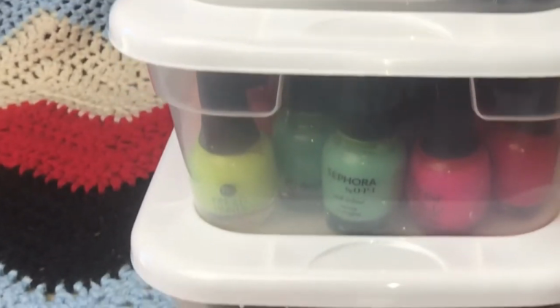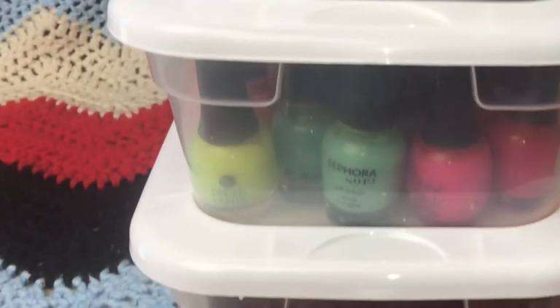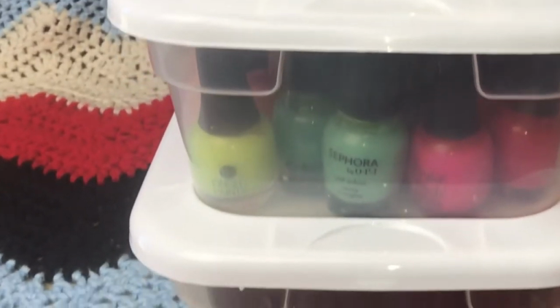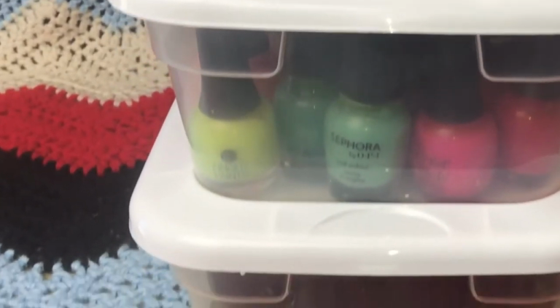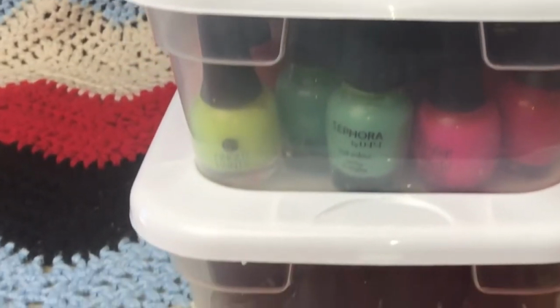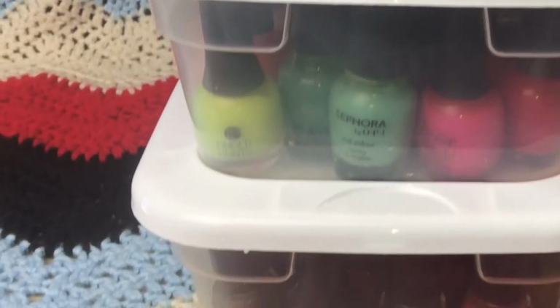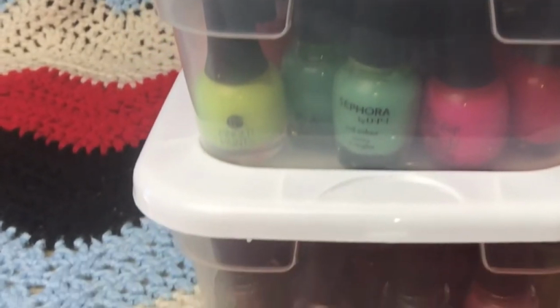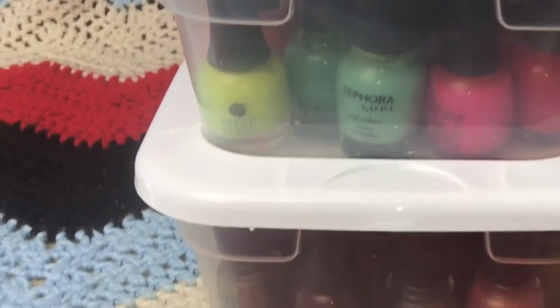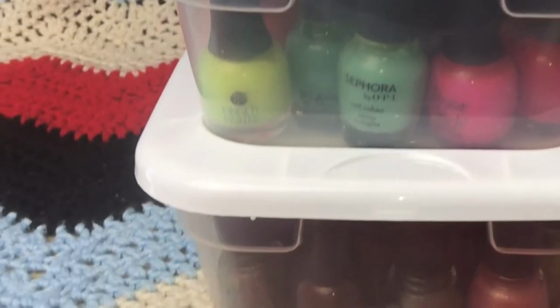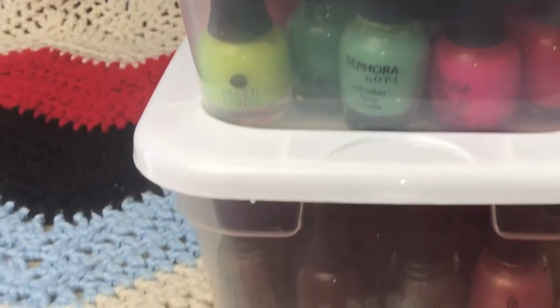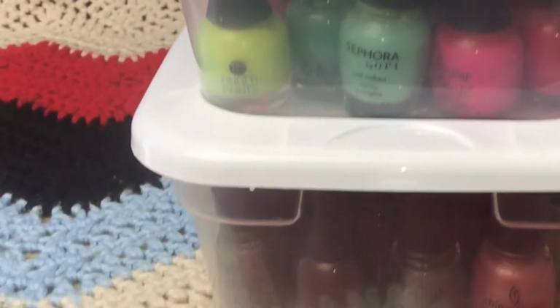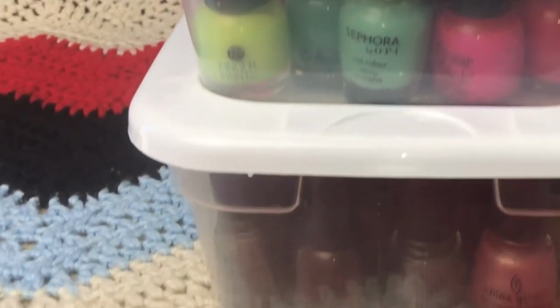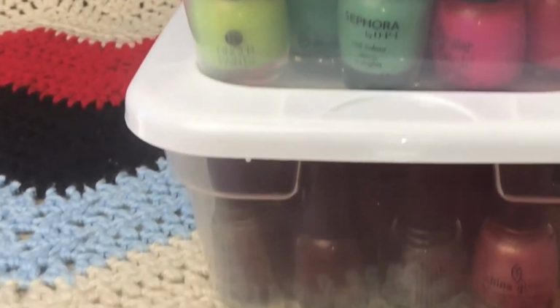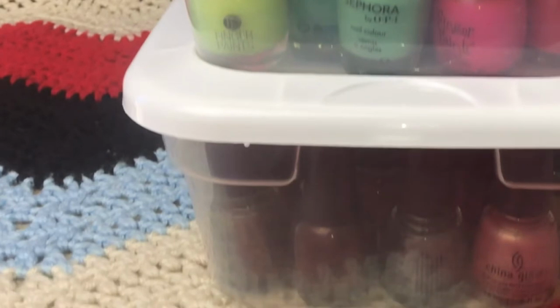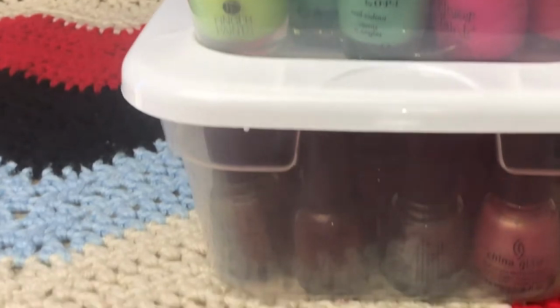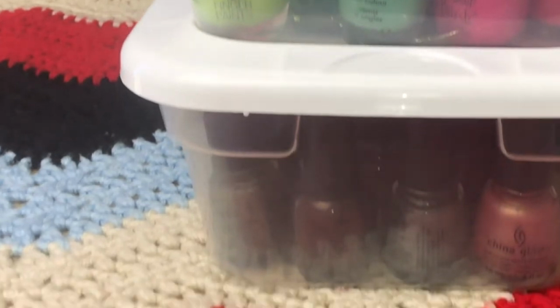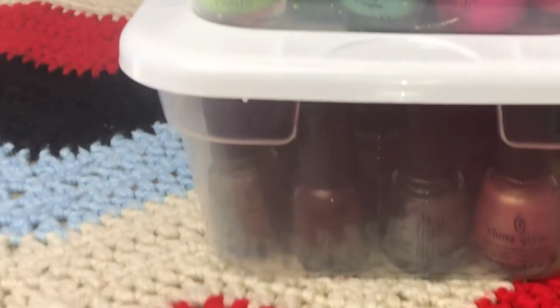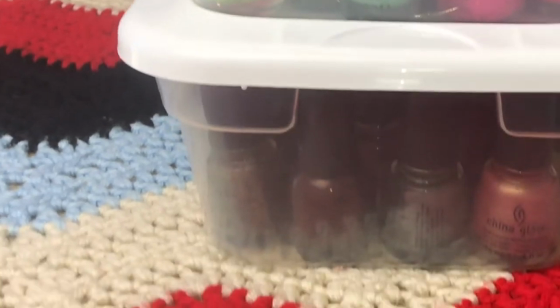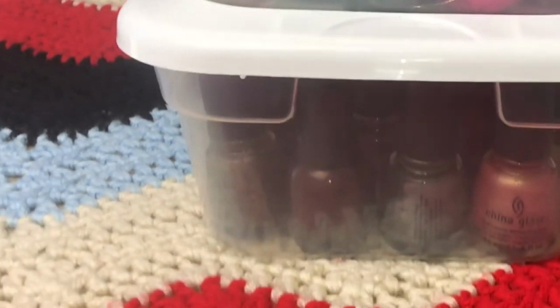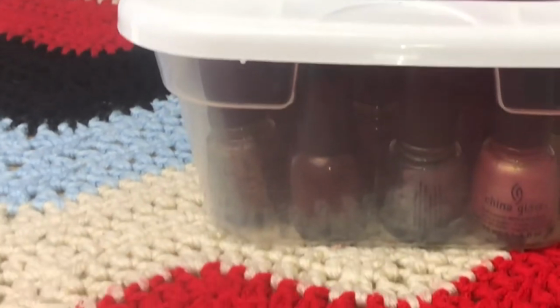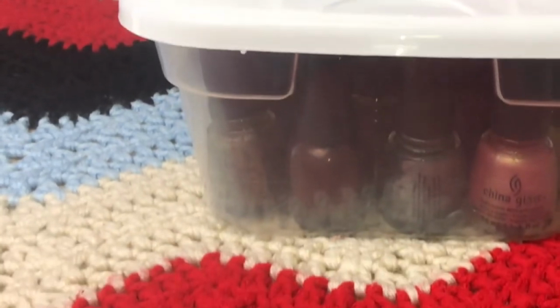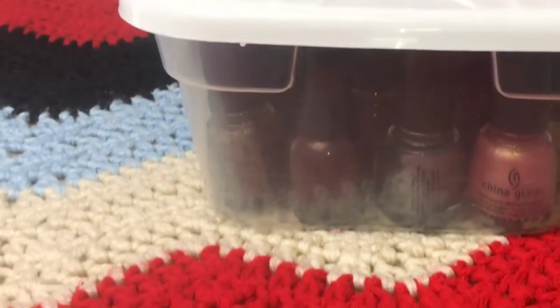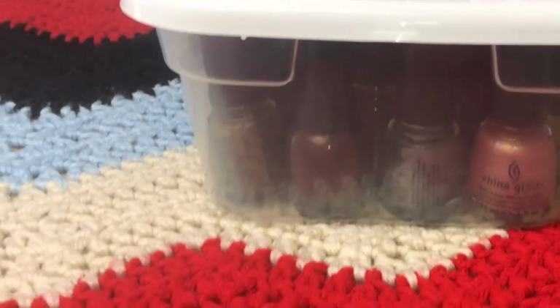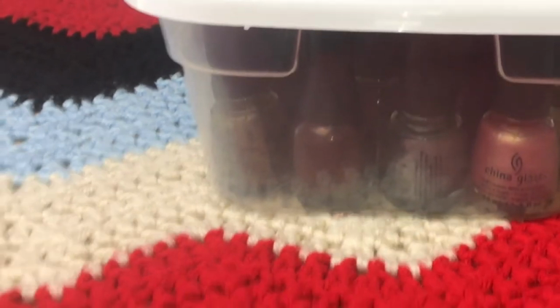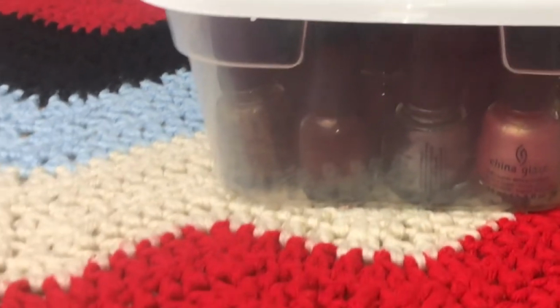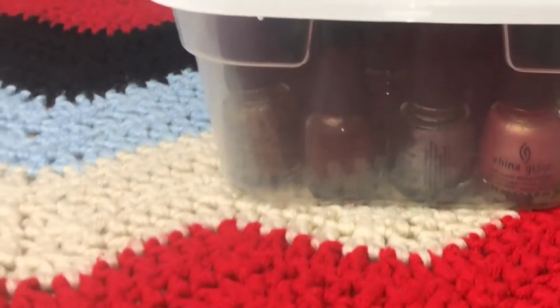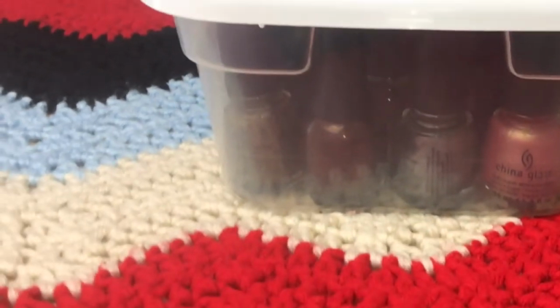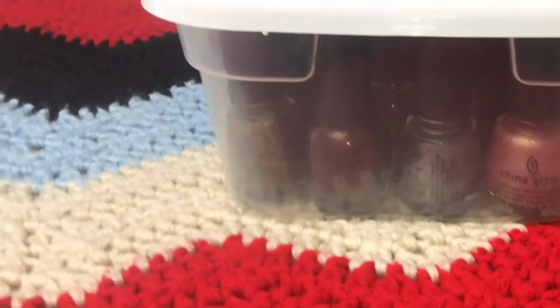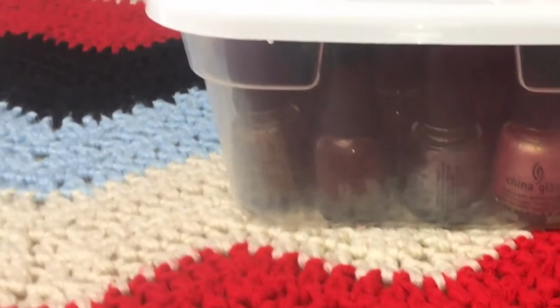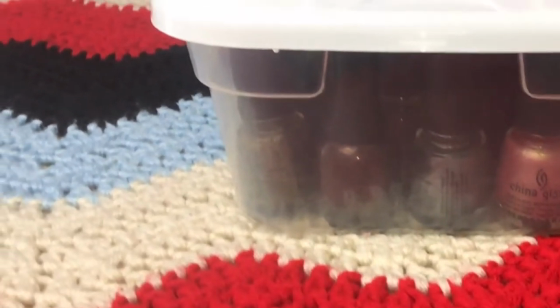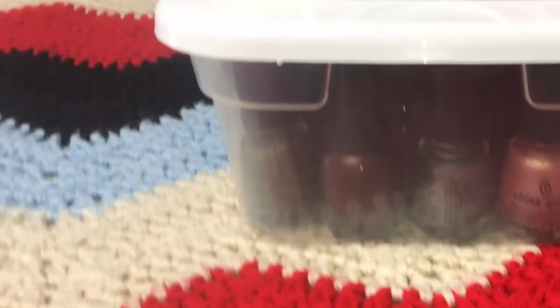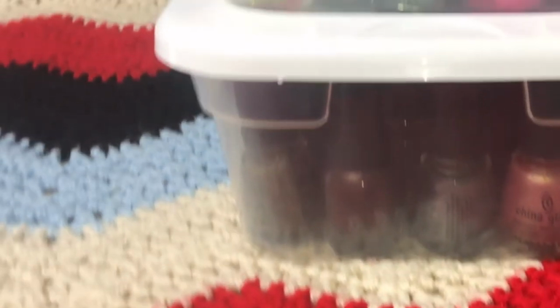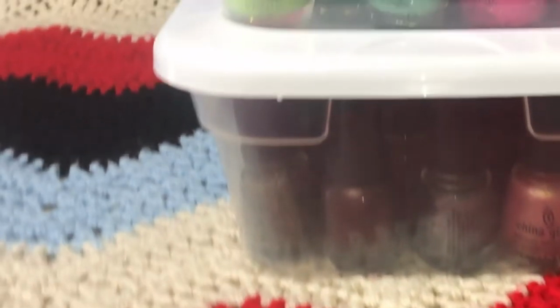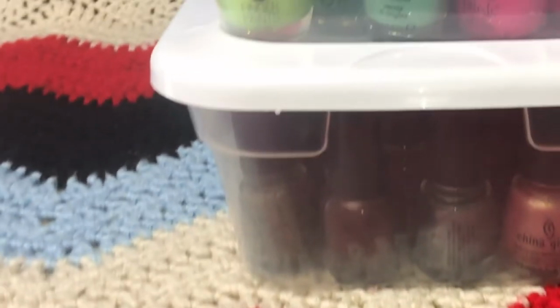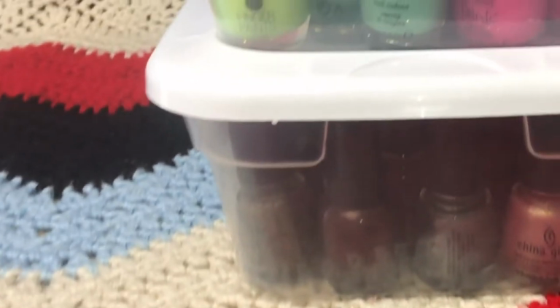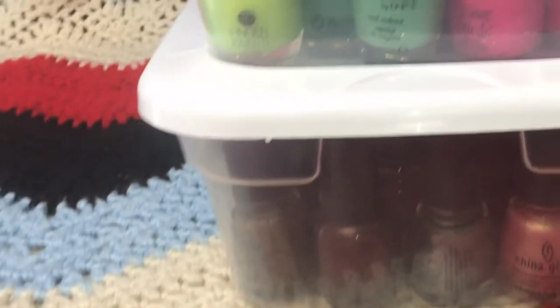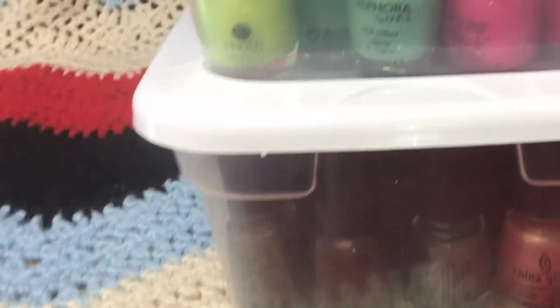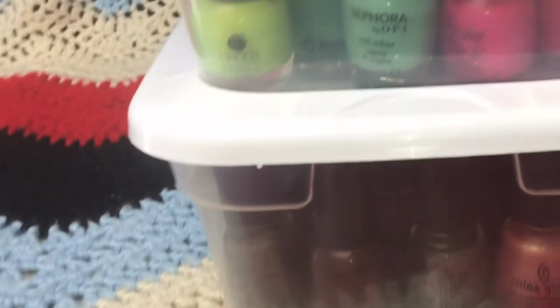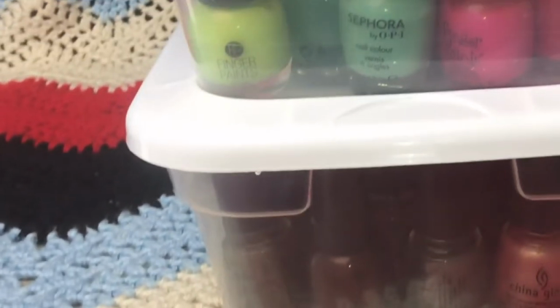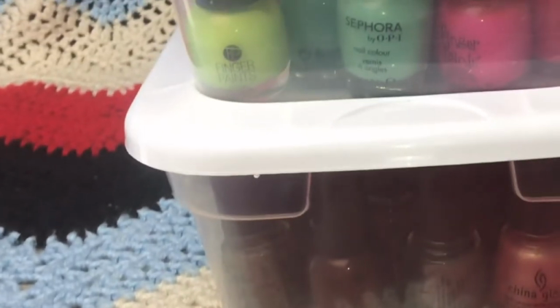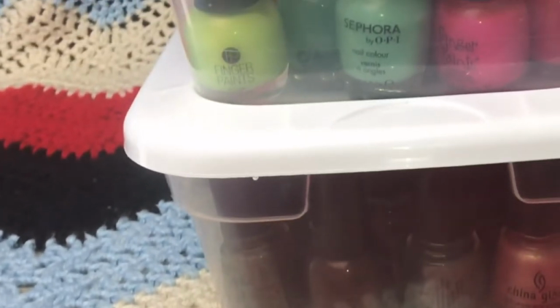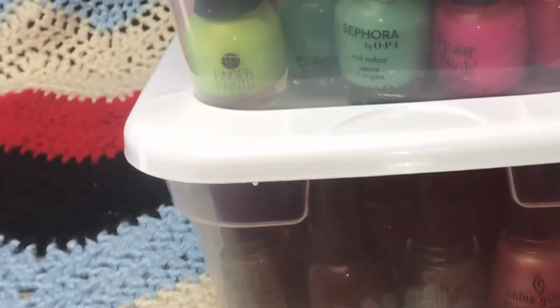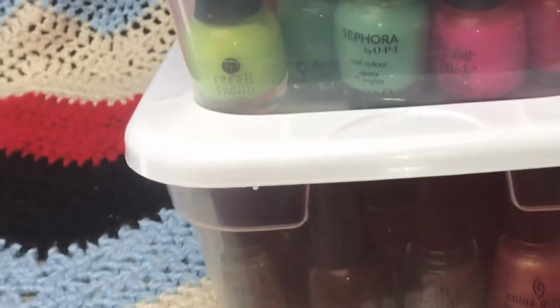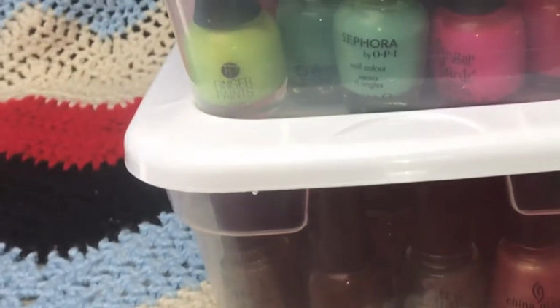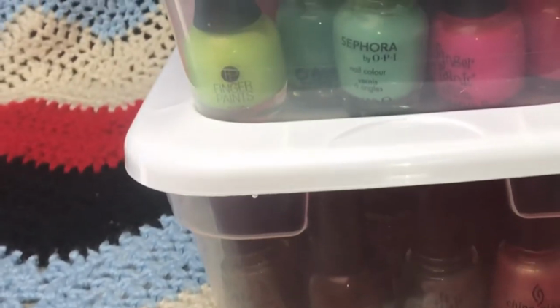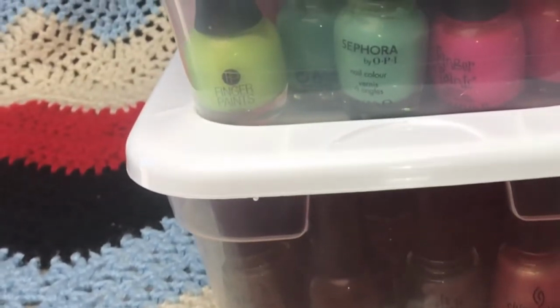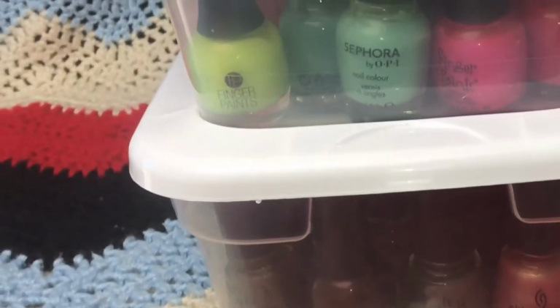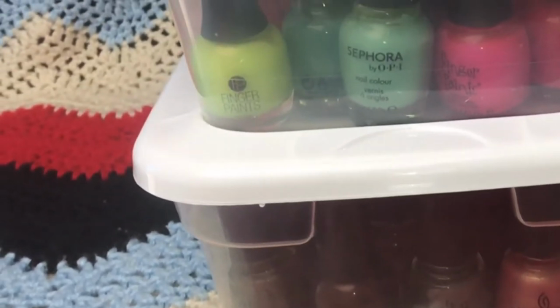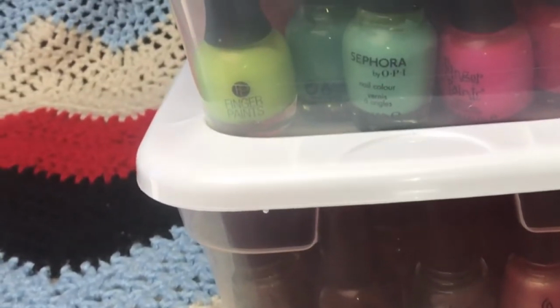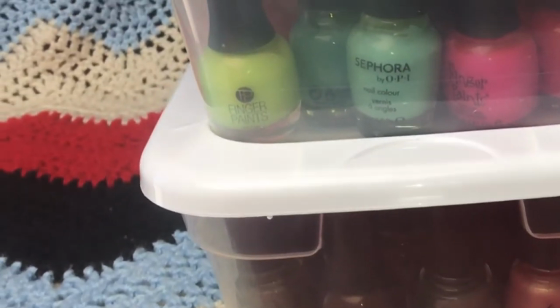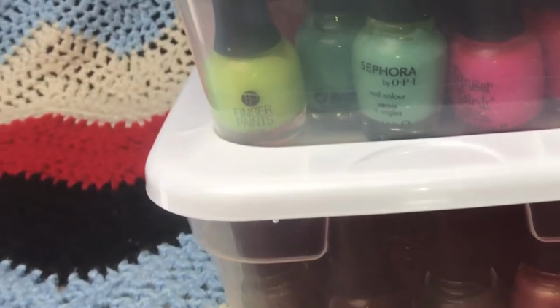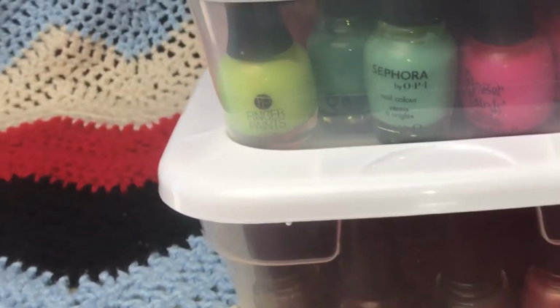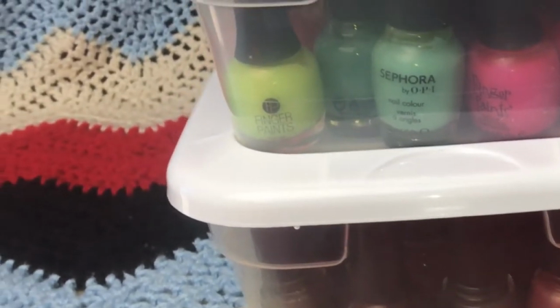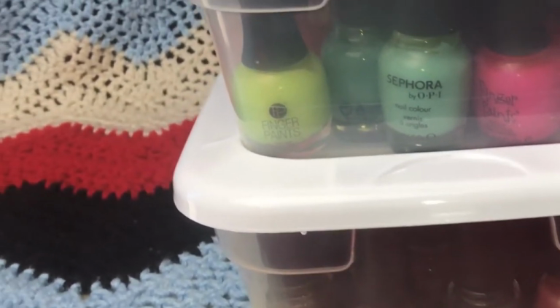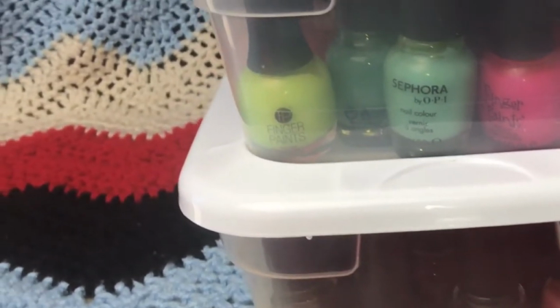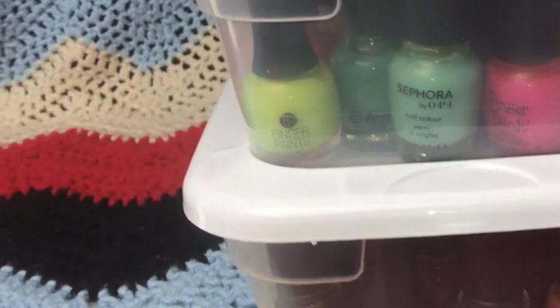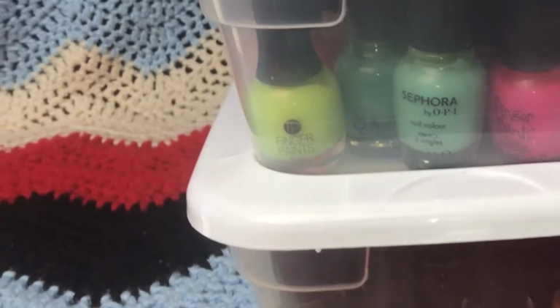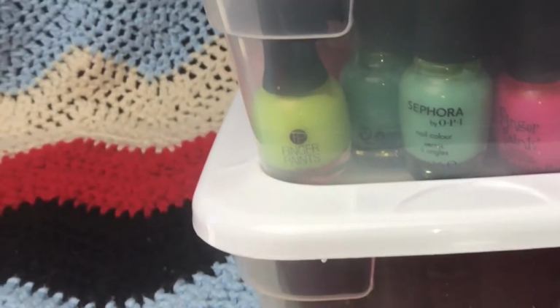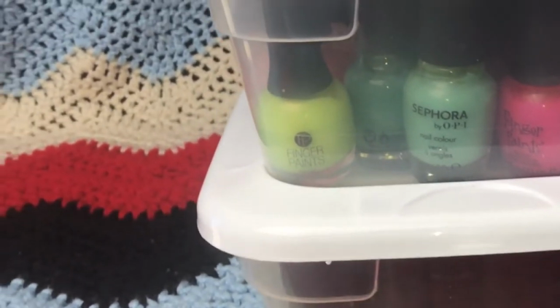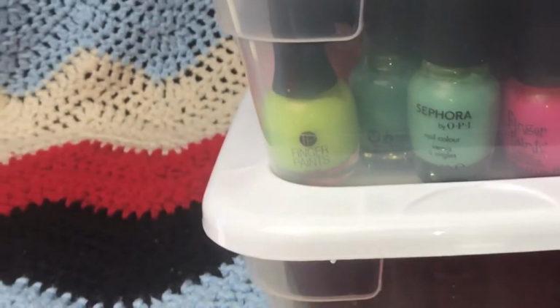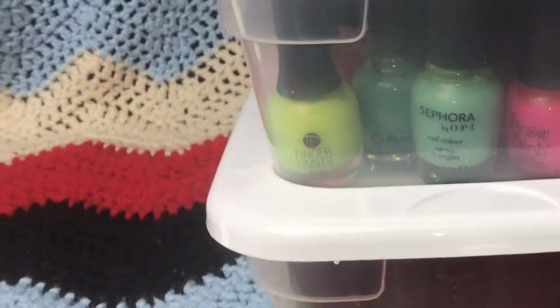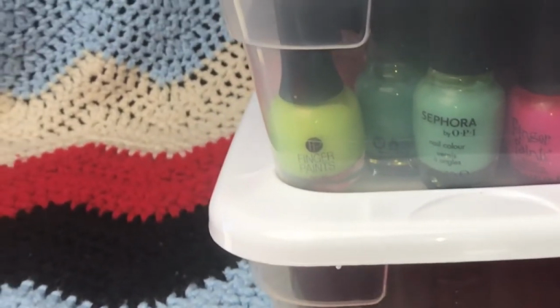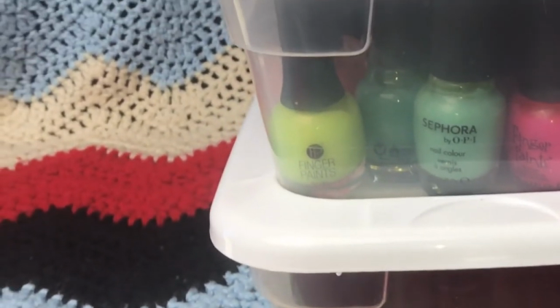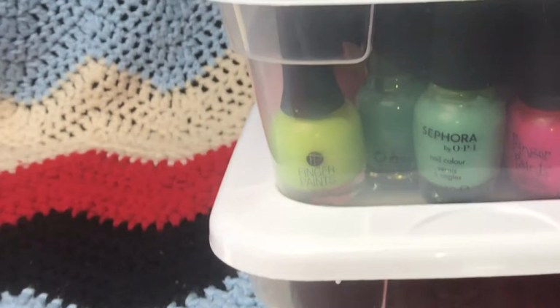So I started using shoe boxes from the dollar store — the dollar store, guys — because it's cheap, and because it's just a shoe box it's easy to grow my collection of boxes as my collection of nail polish grows.